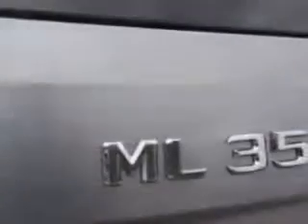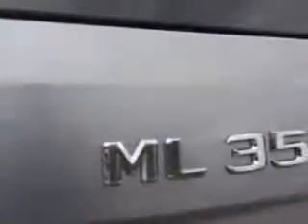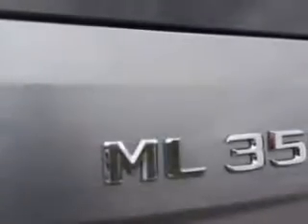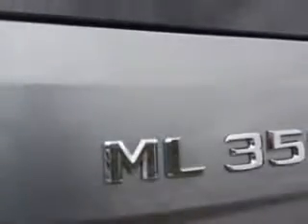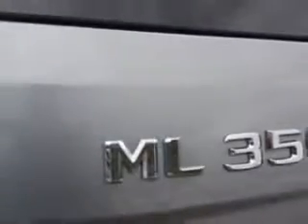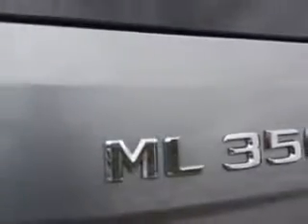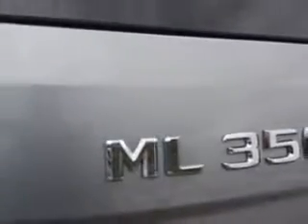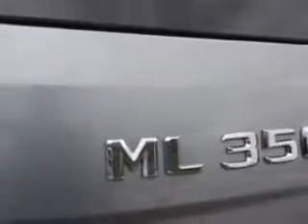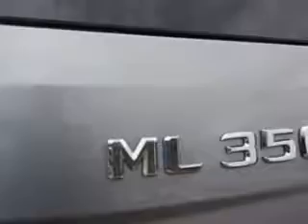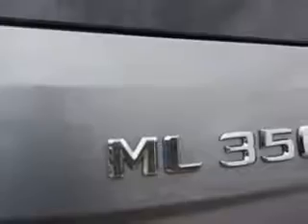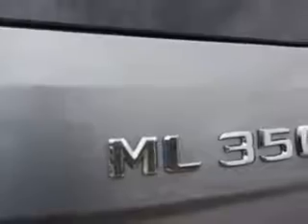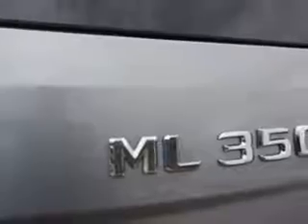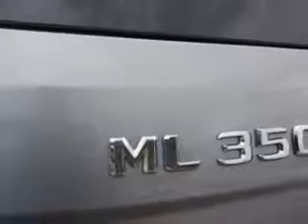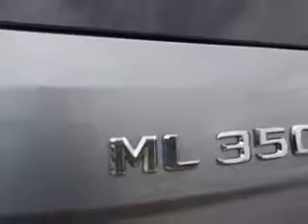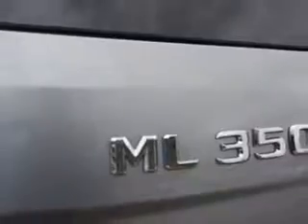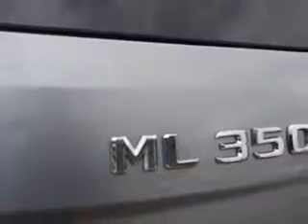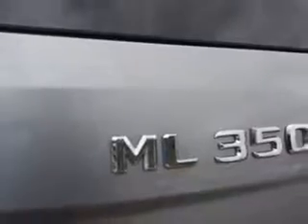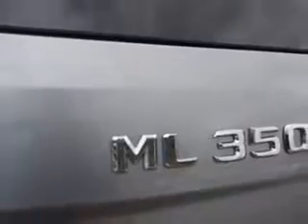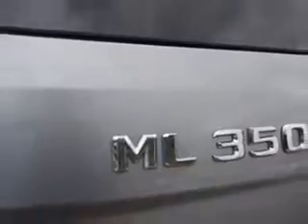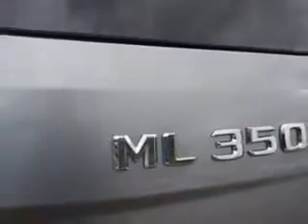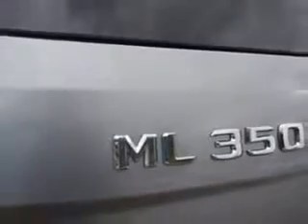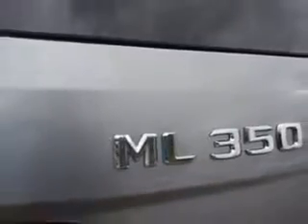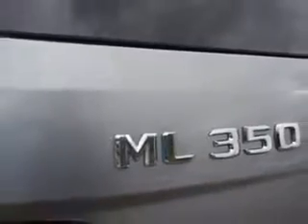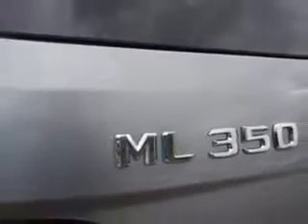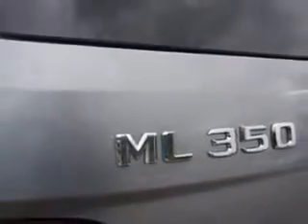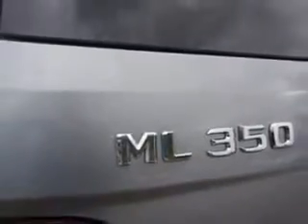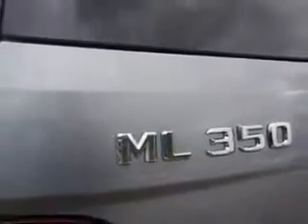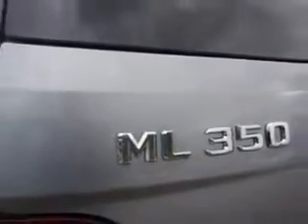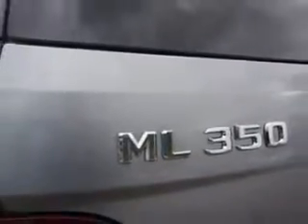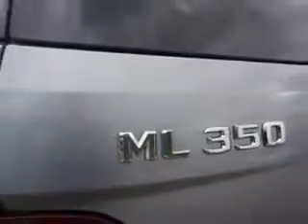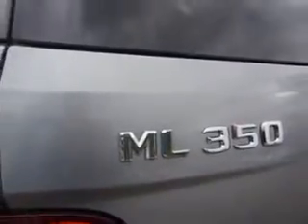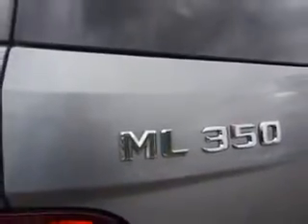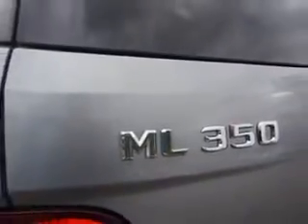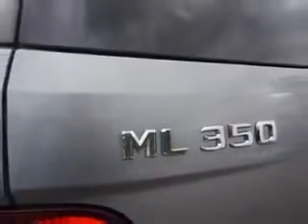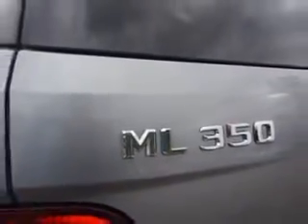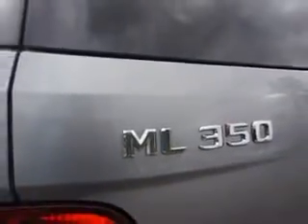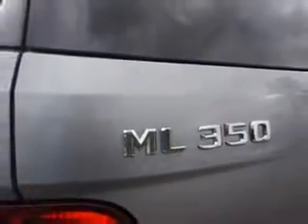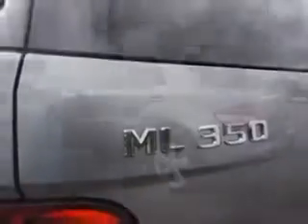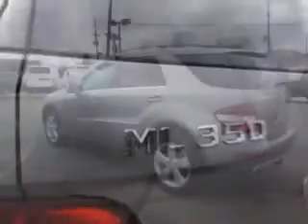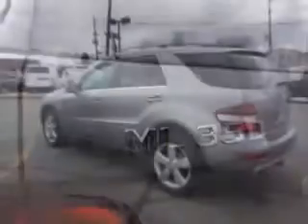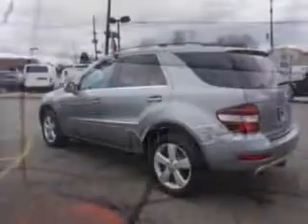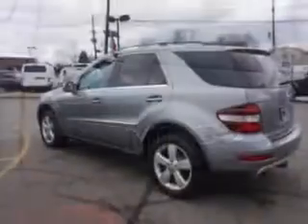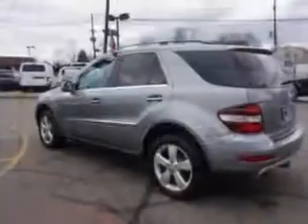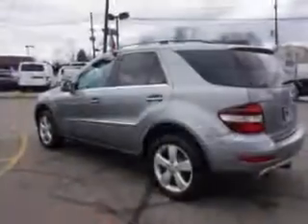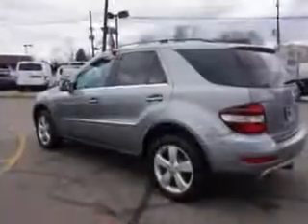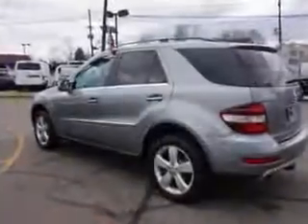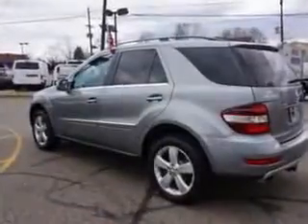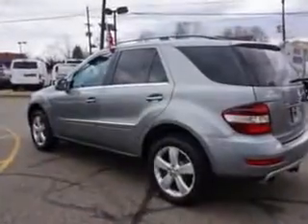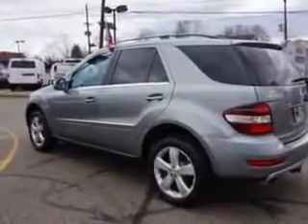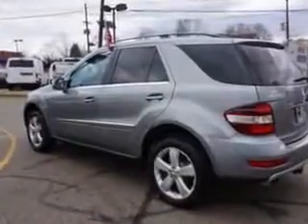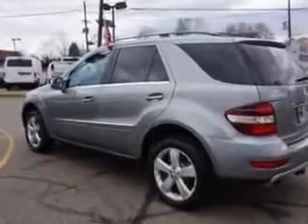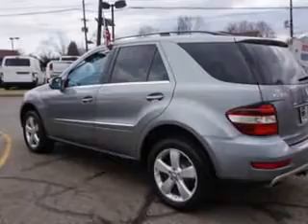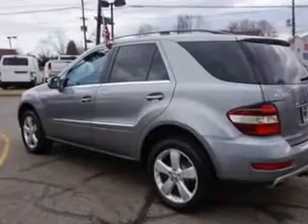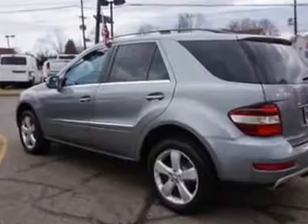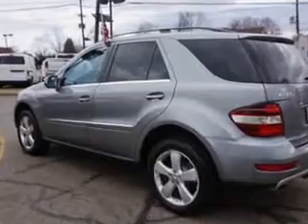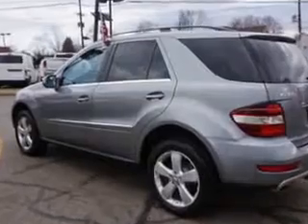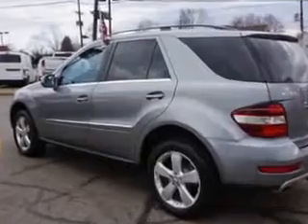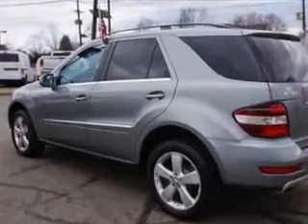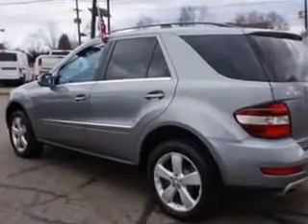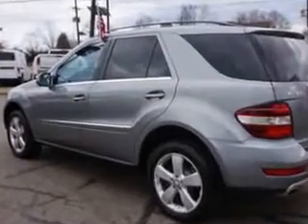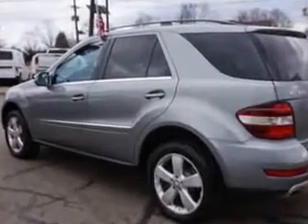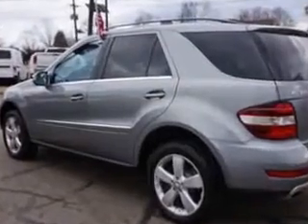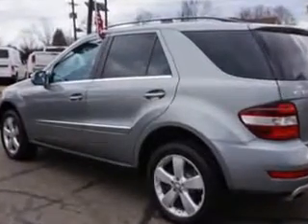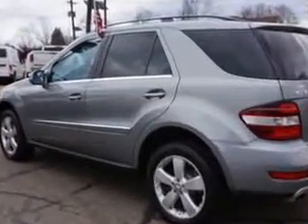Enjoy the drive and have peace of mind in this 2010 Mercedes-Benz M-Class. See us at Edison Nissan today.